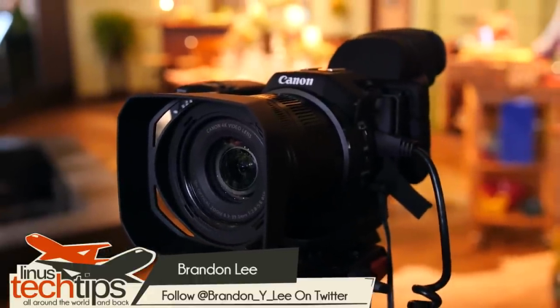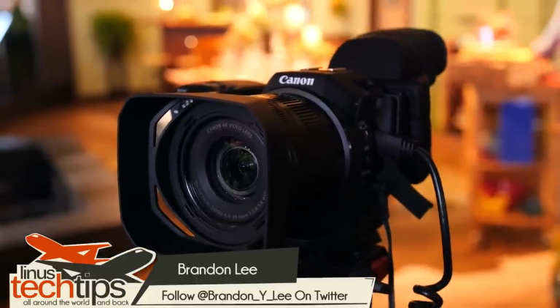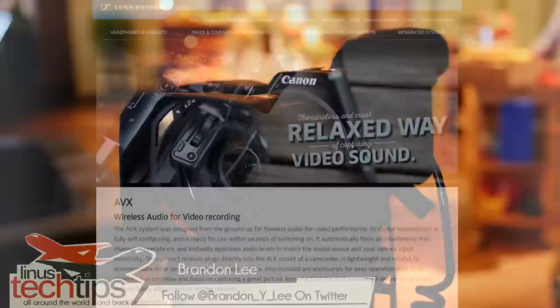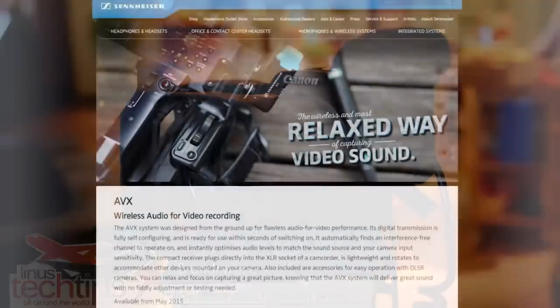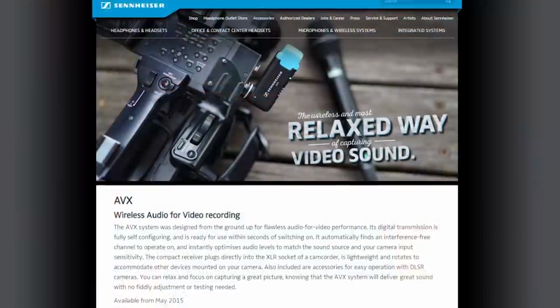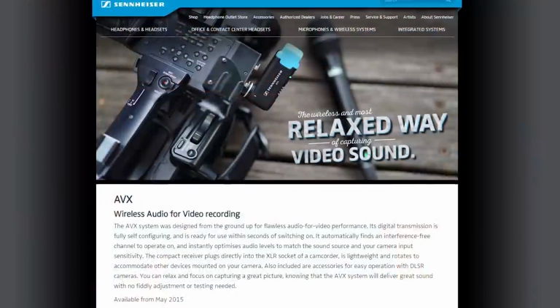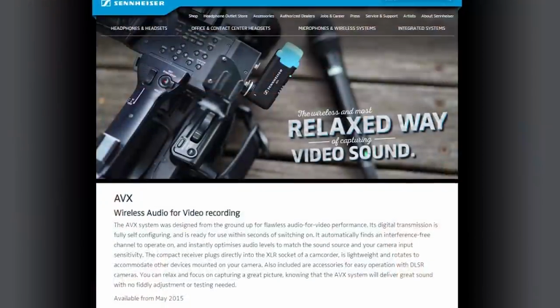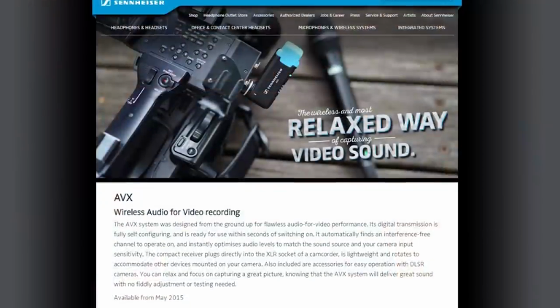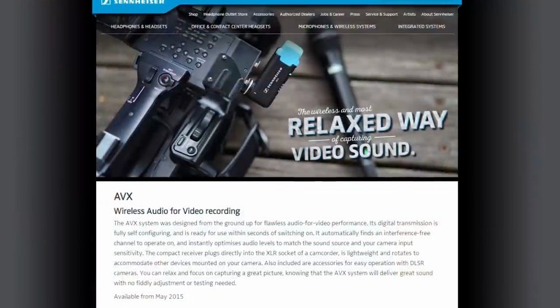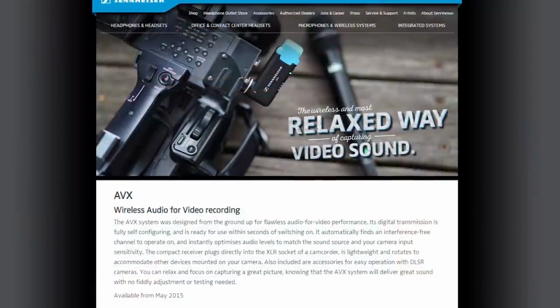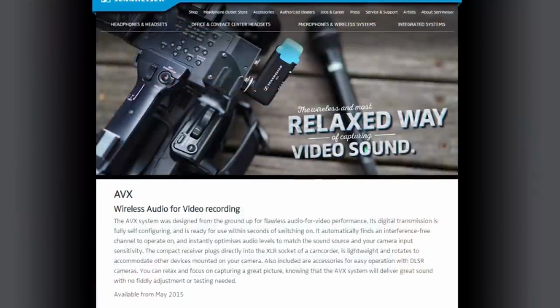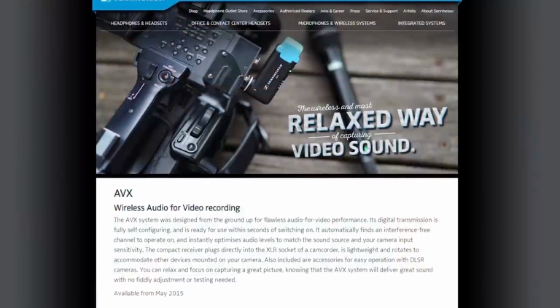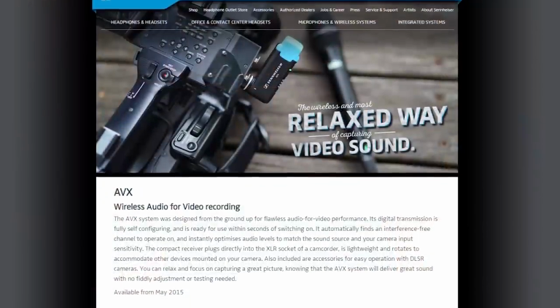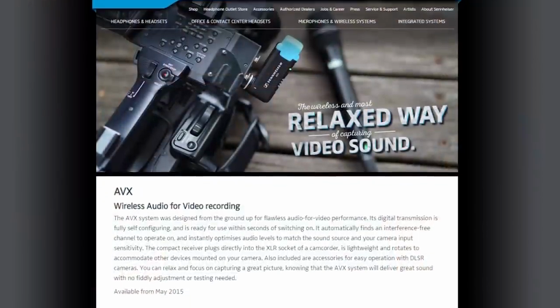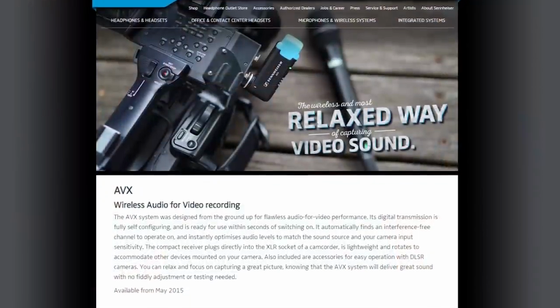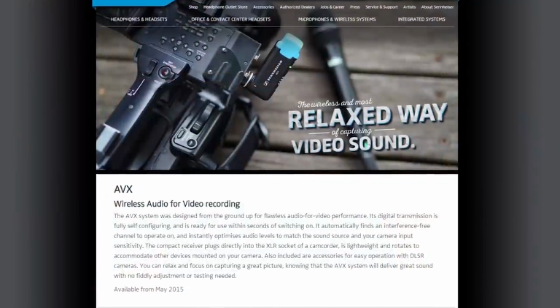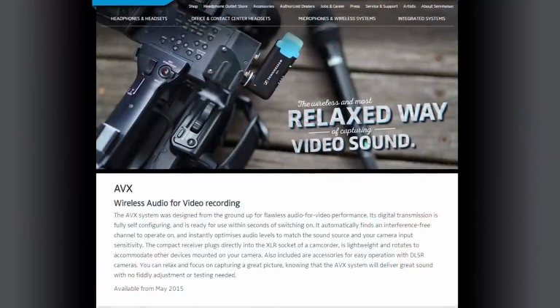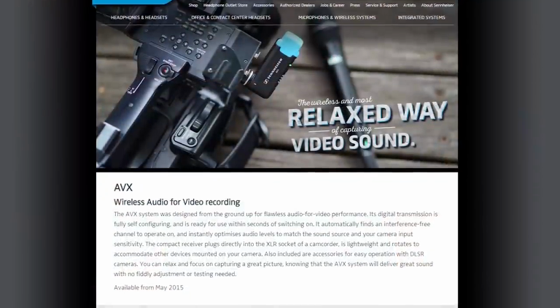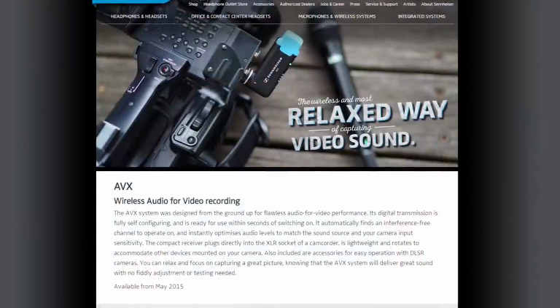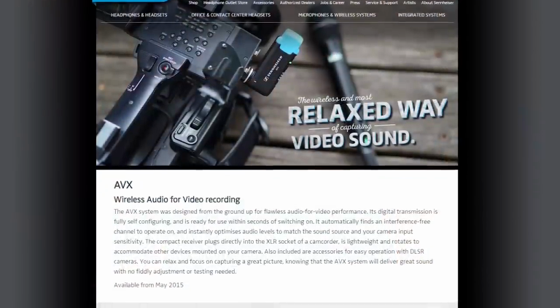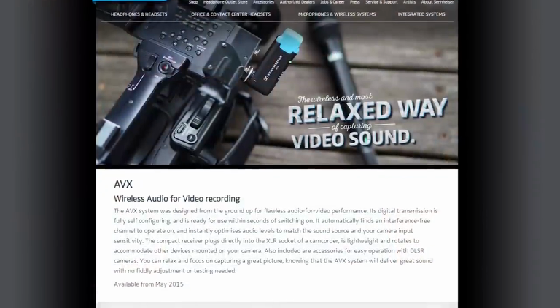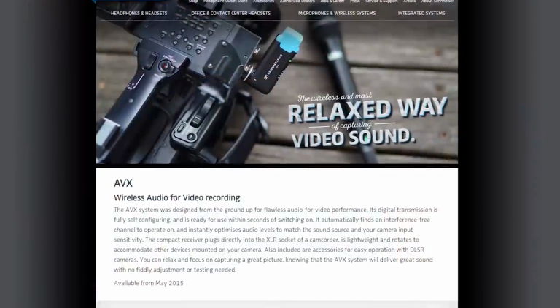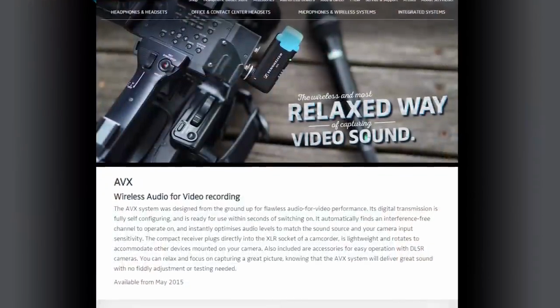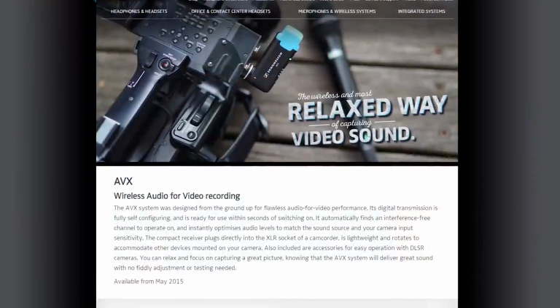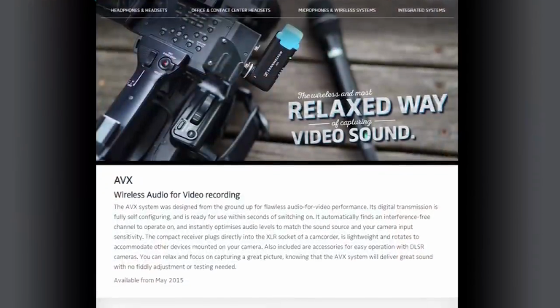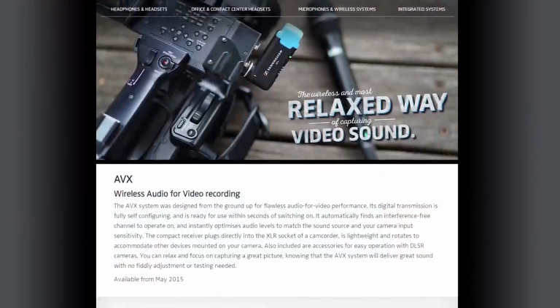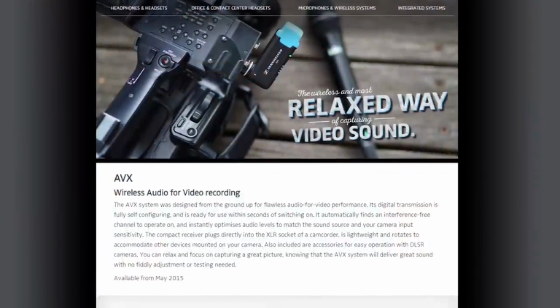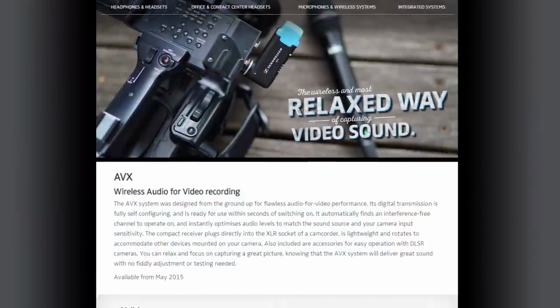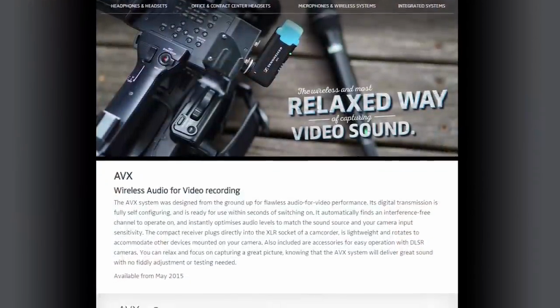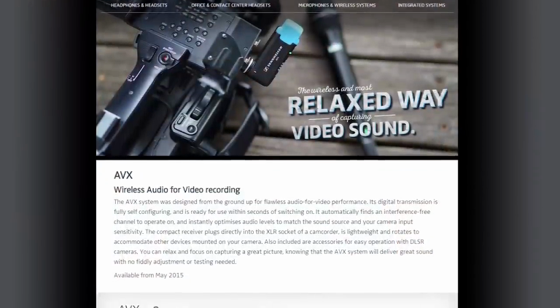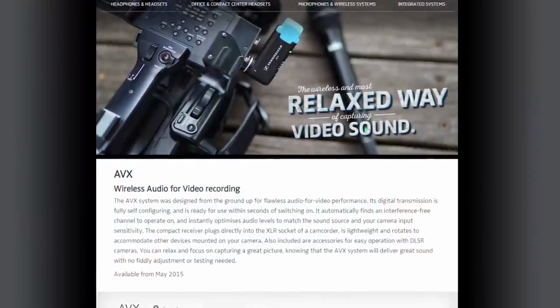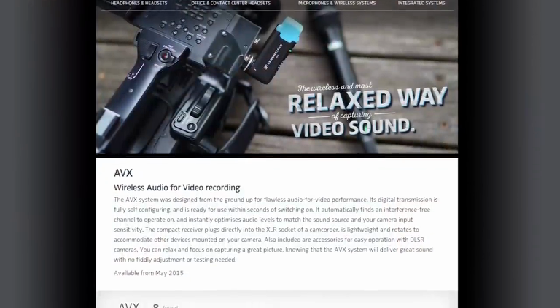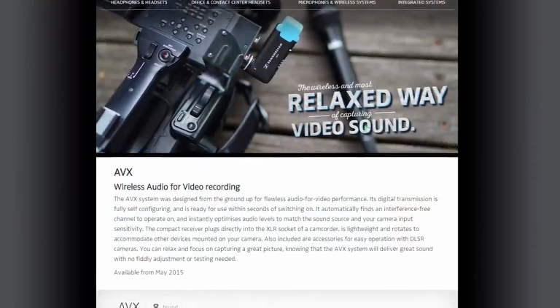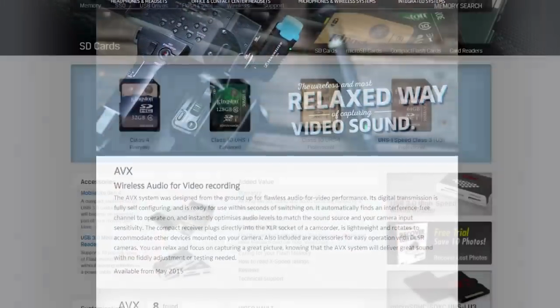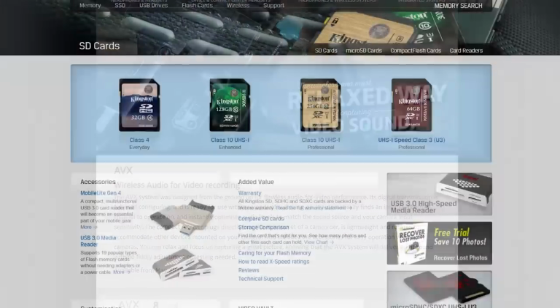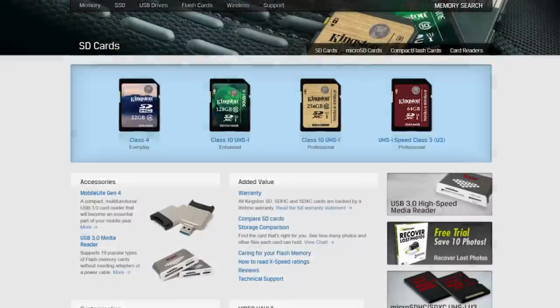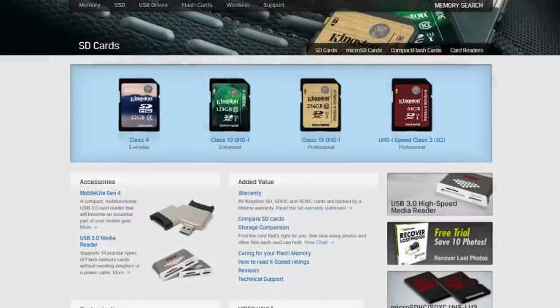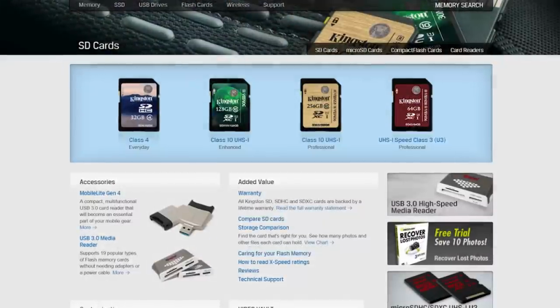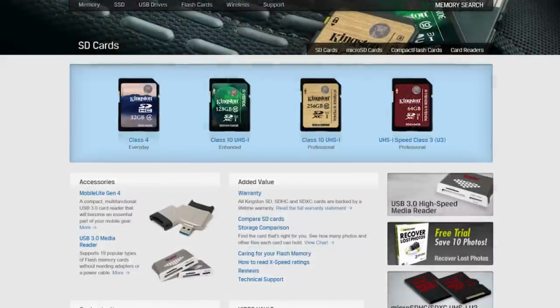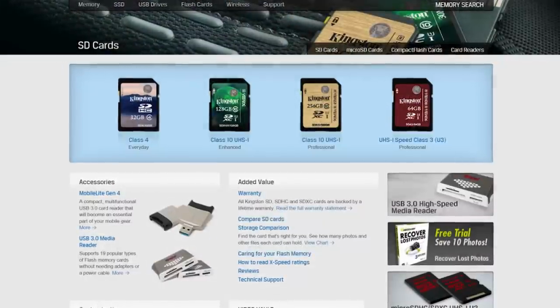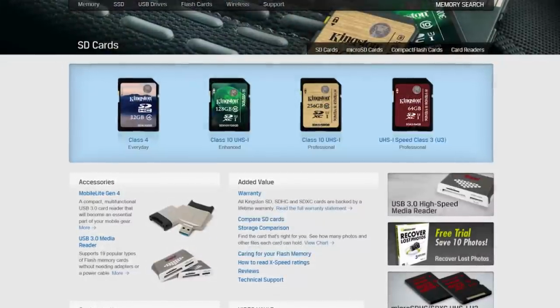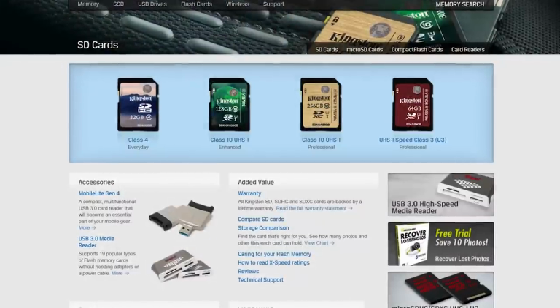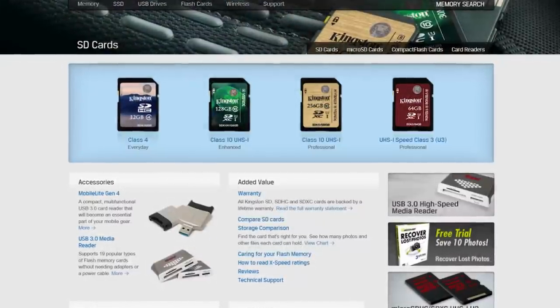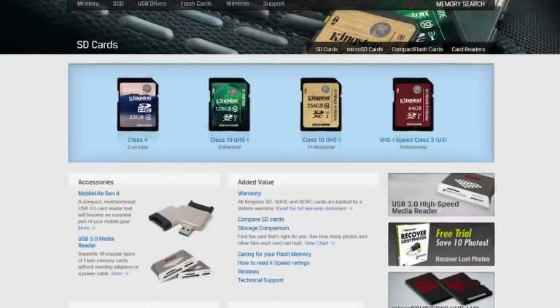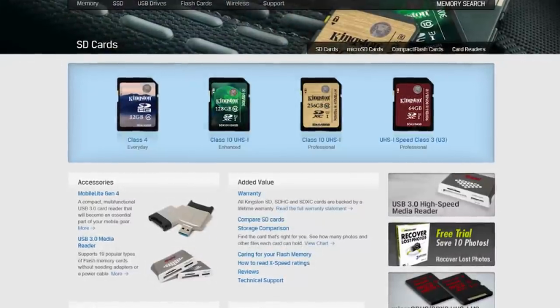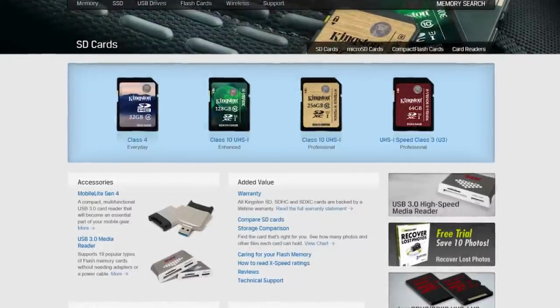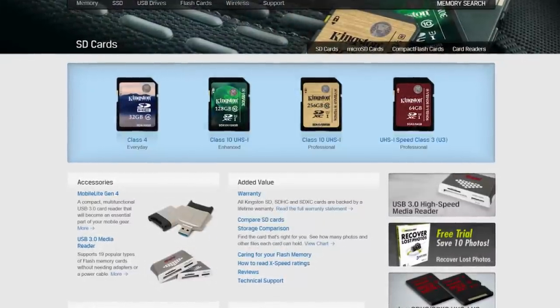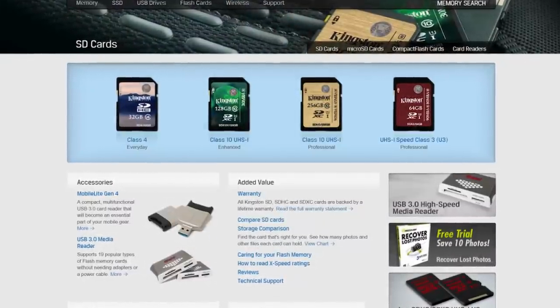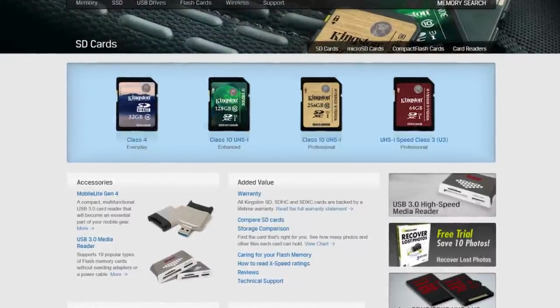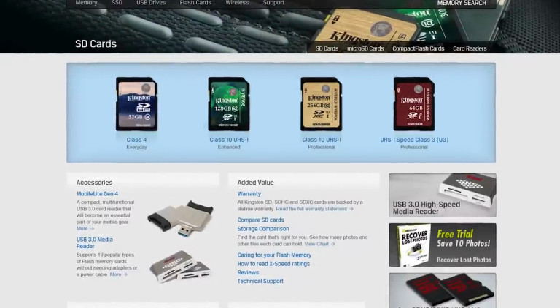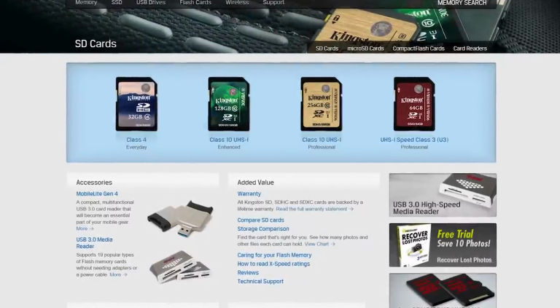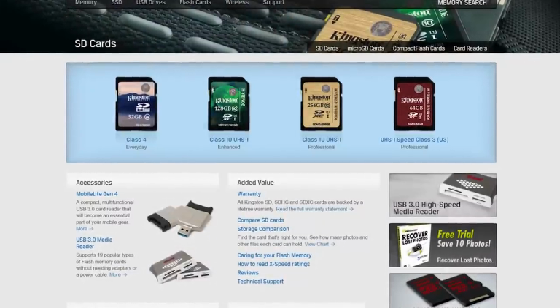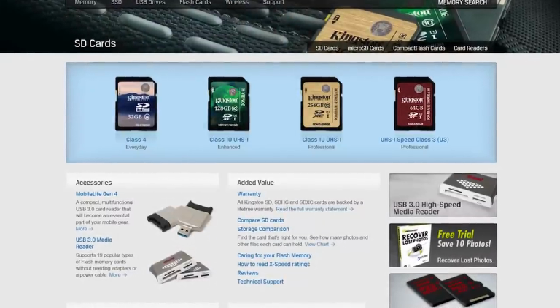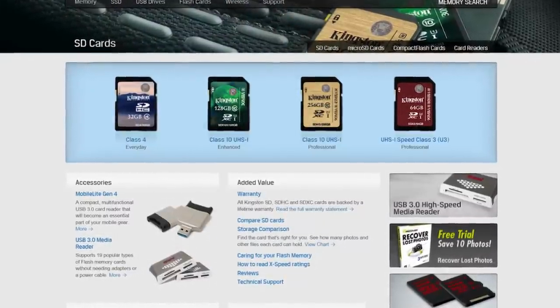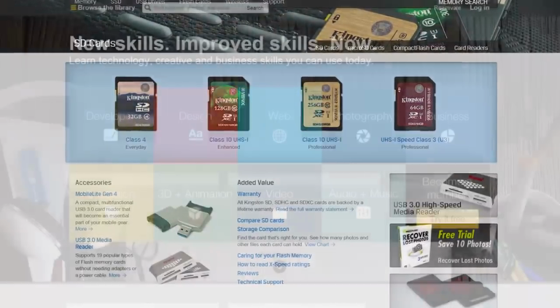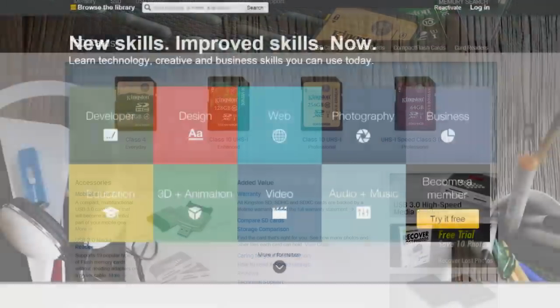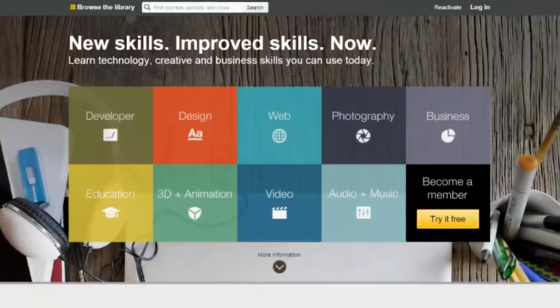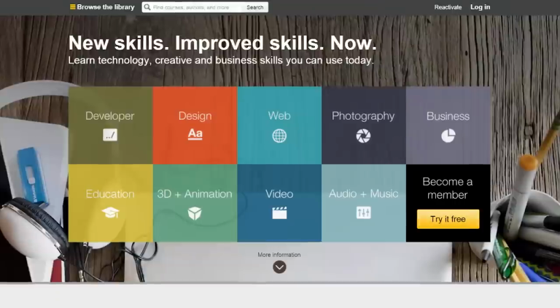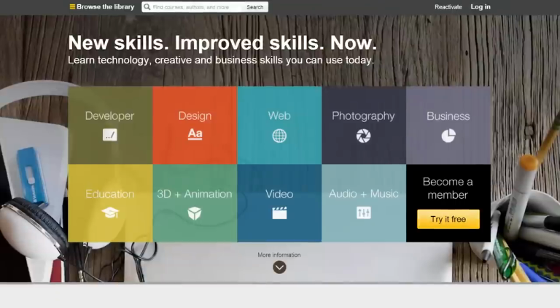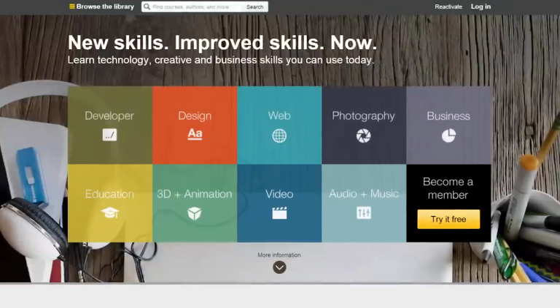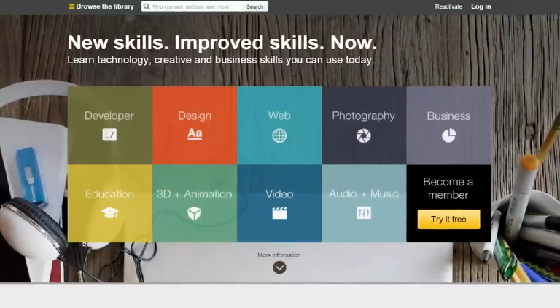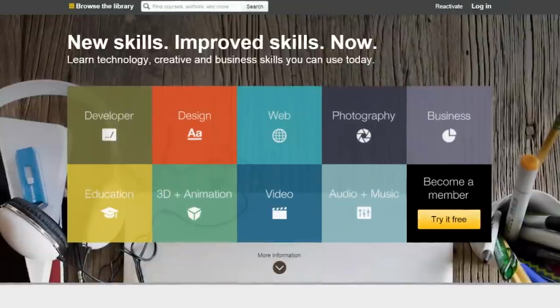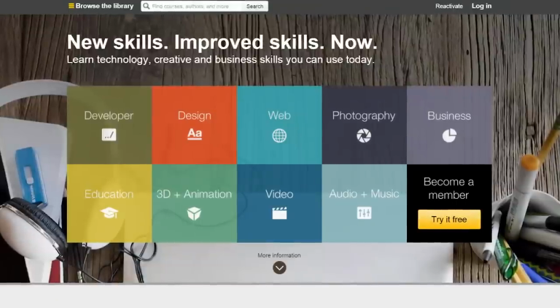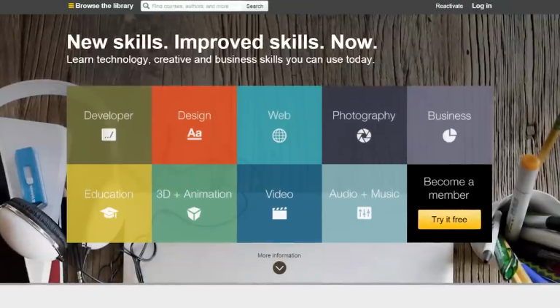Linus Tech Tips coverage of NAB 2015 is powered by Sennheiser, Kingston SD cards, and Lynda.com.